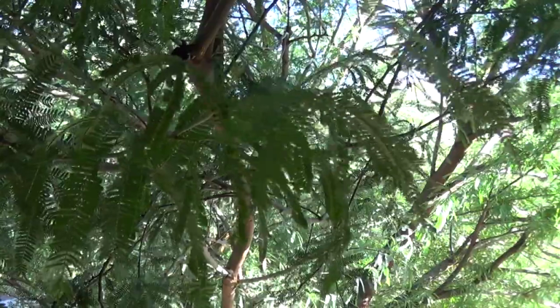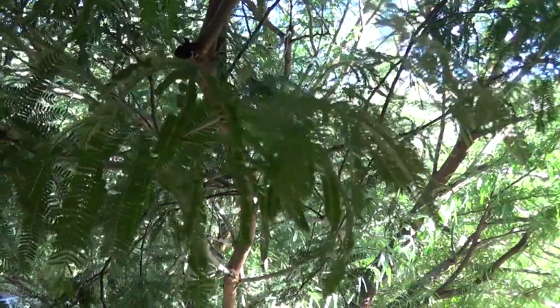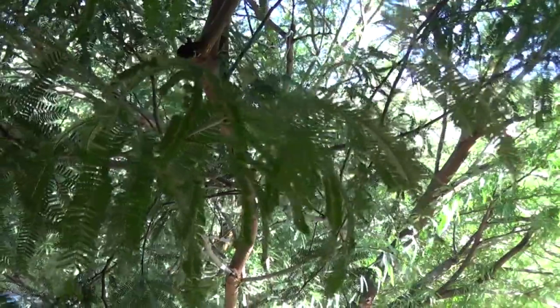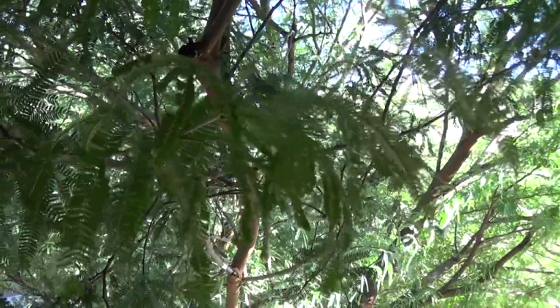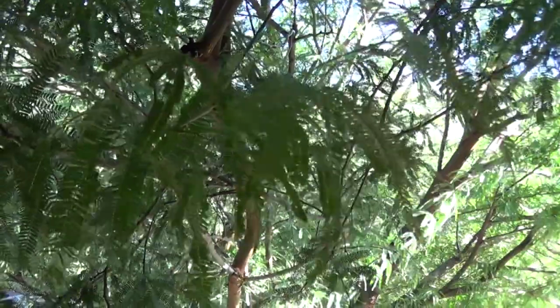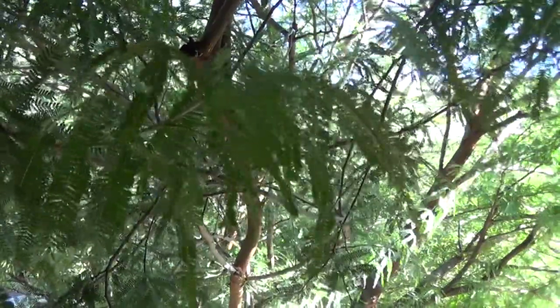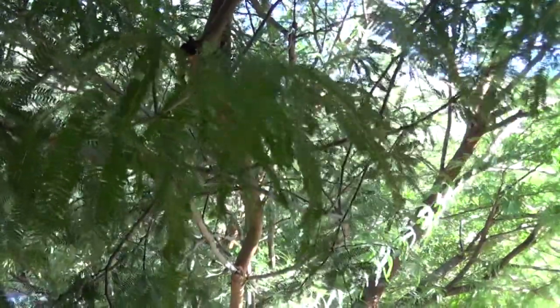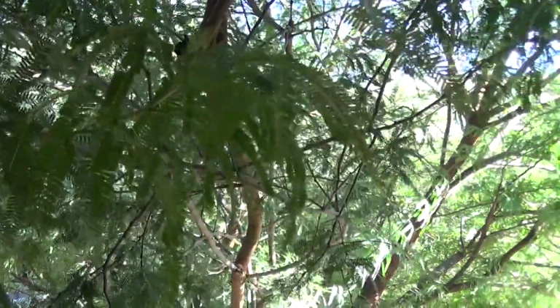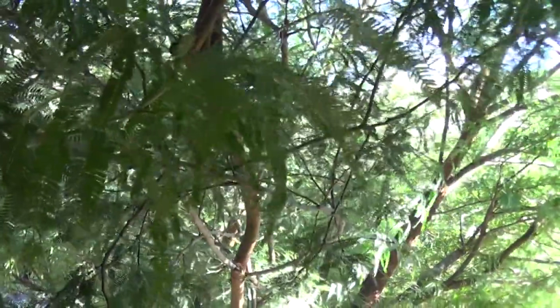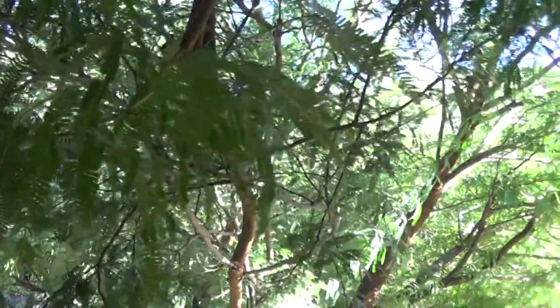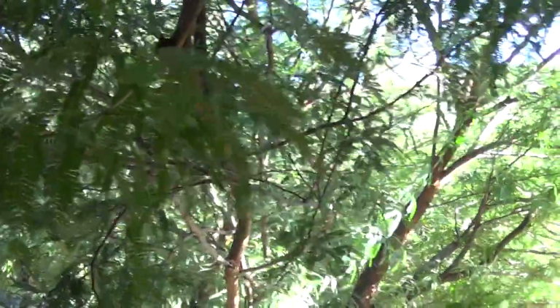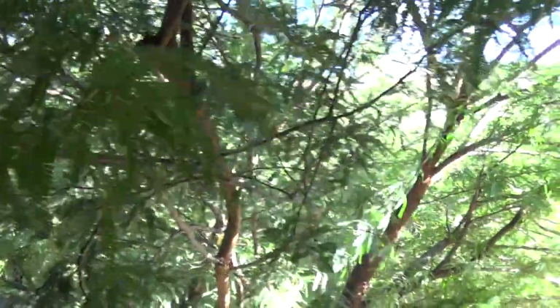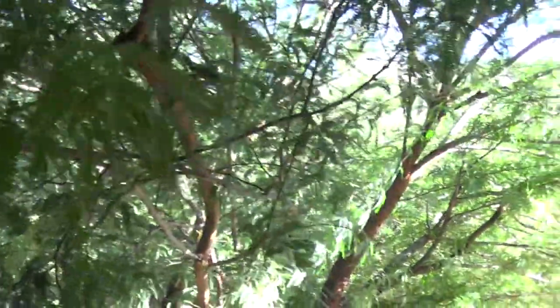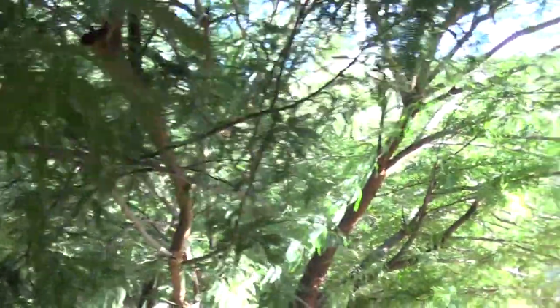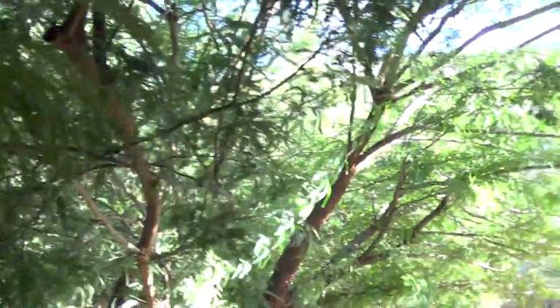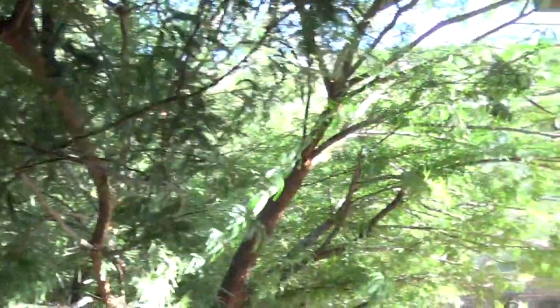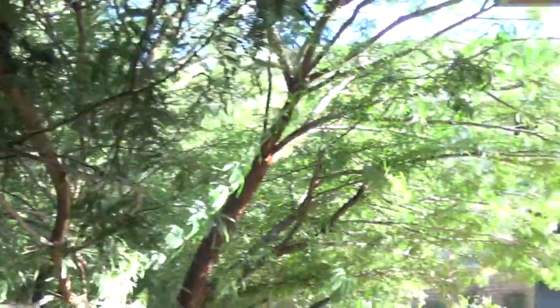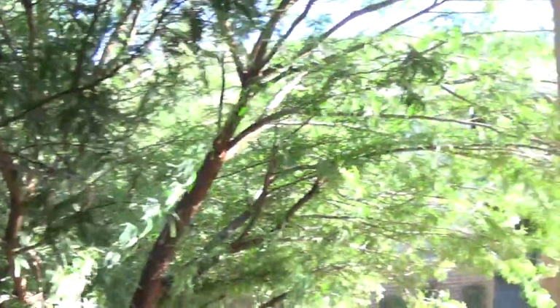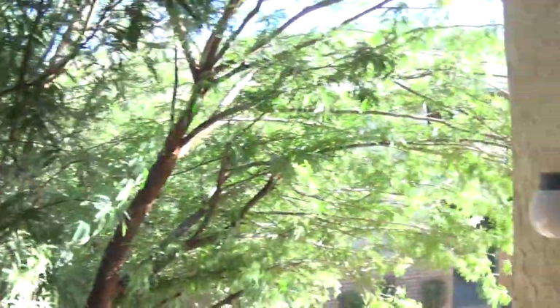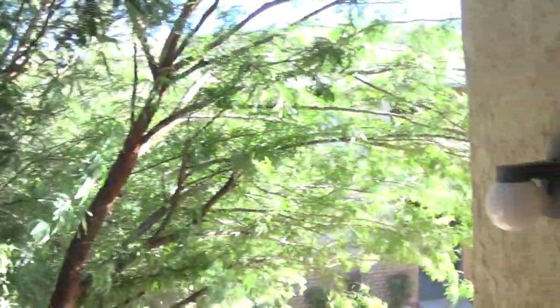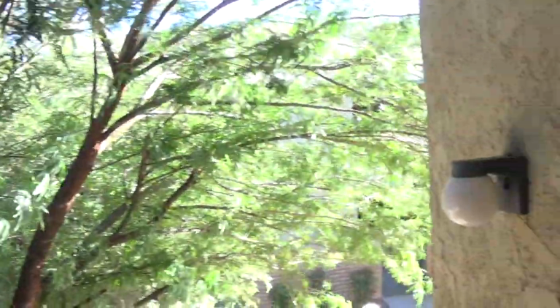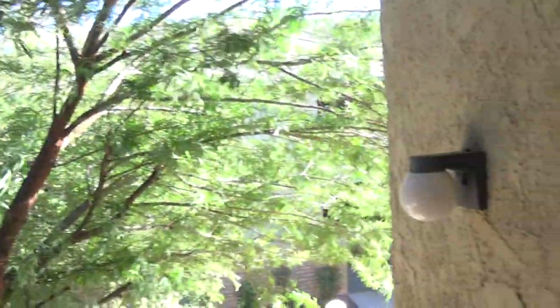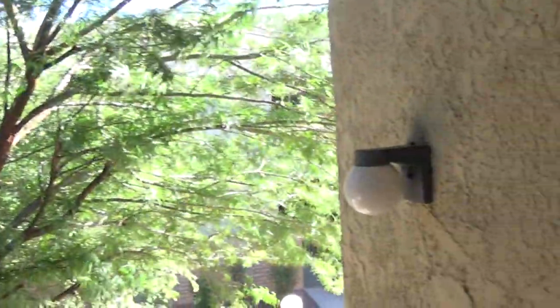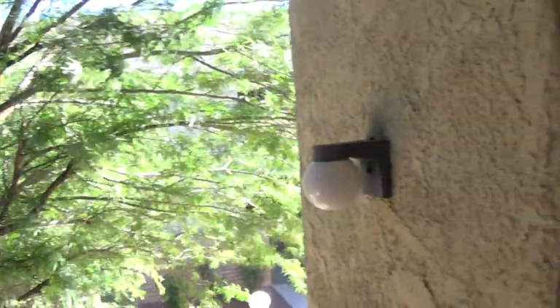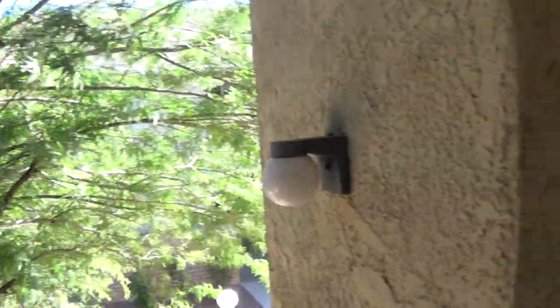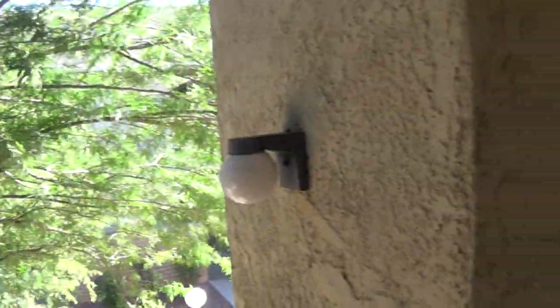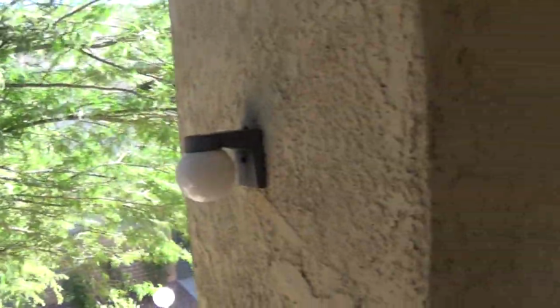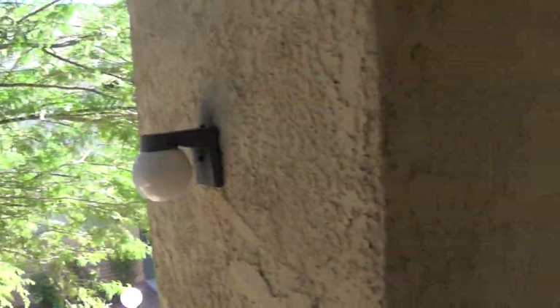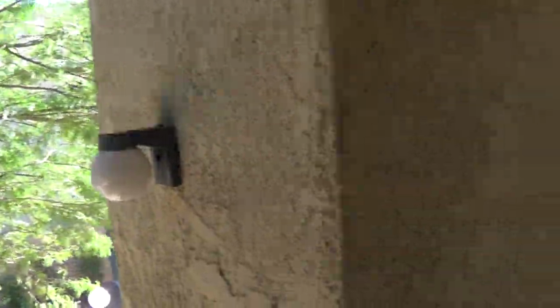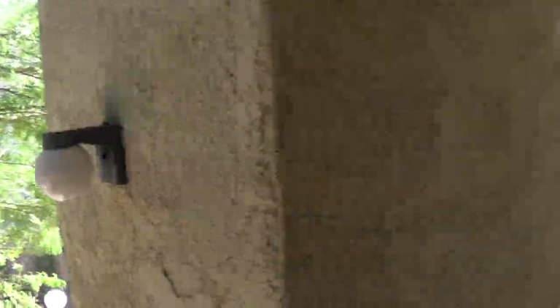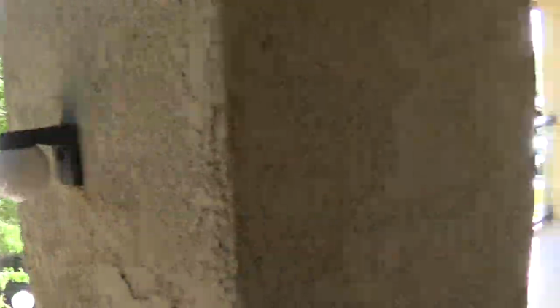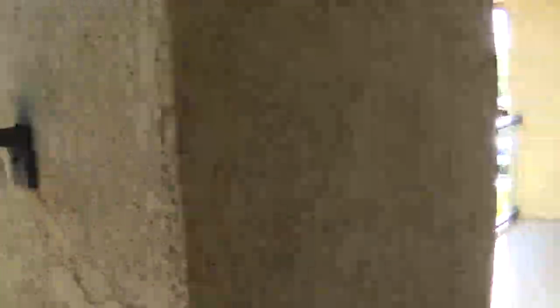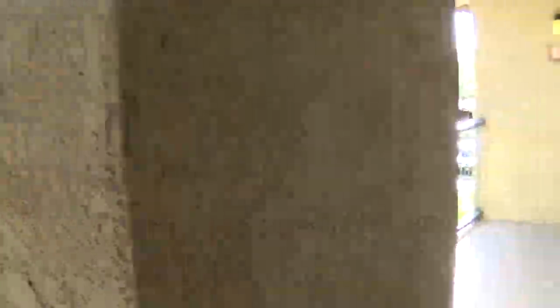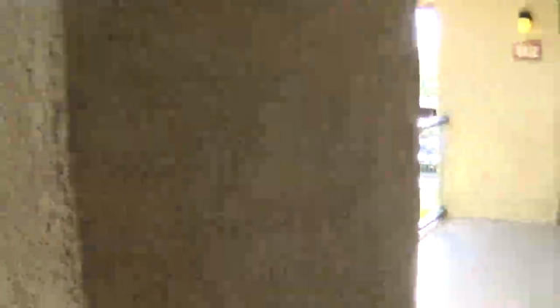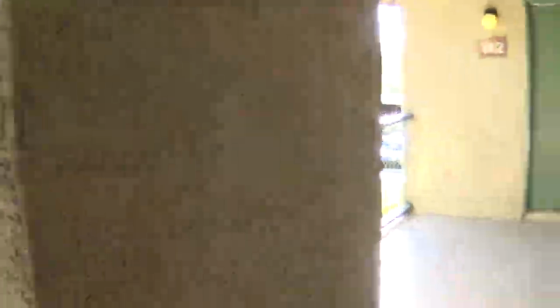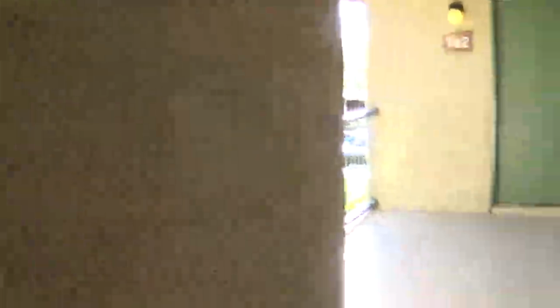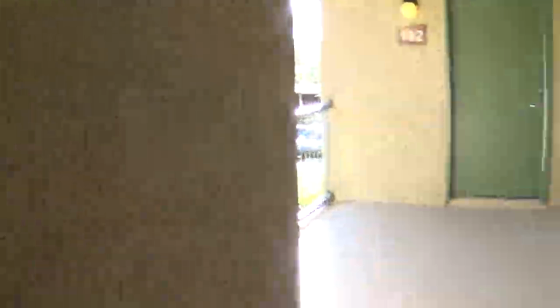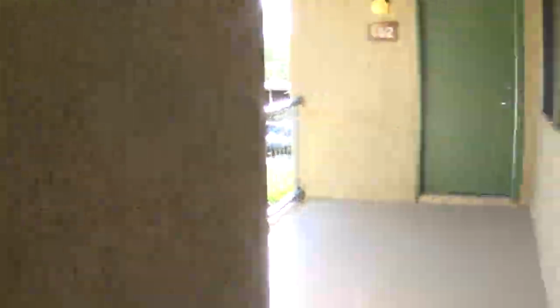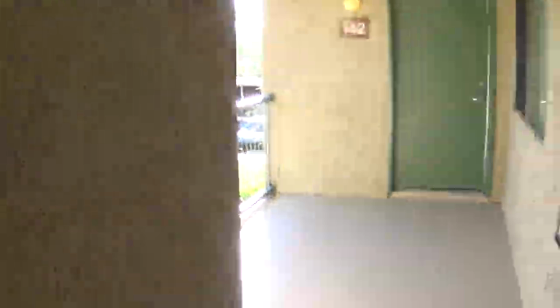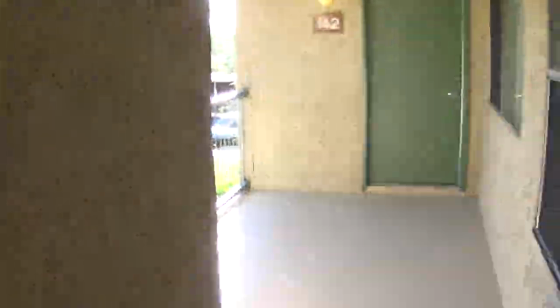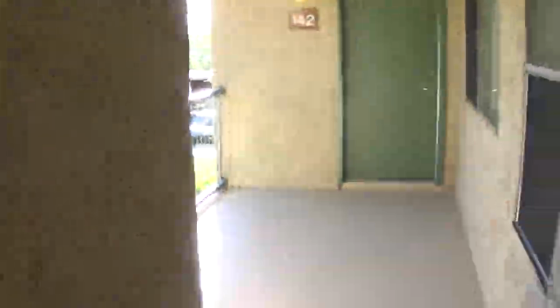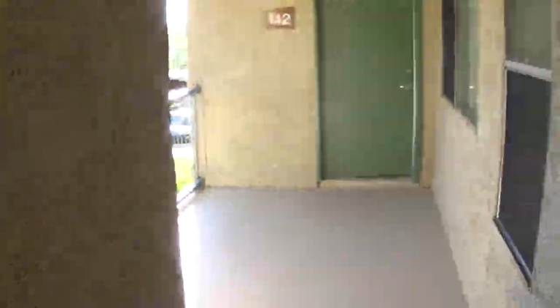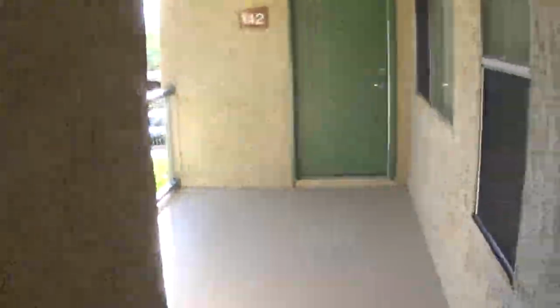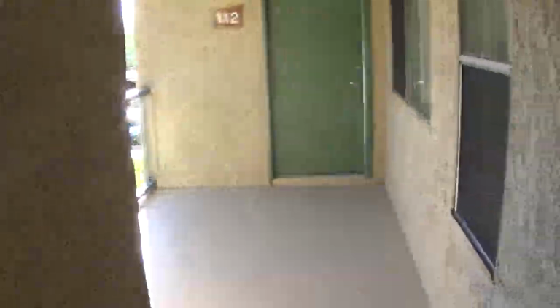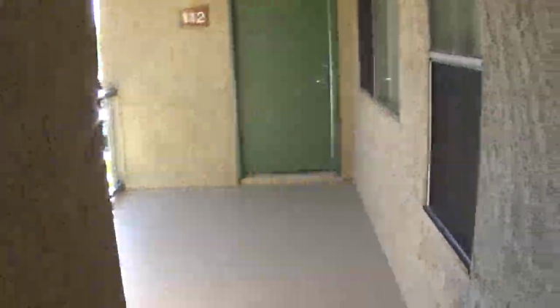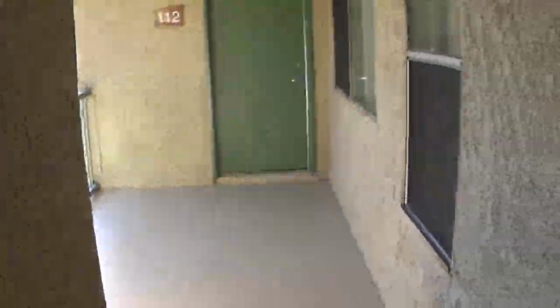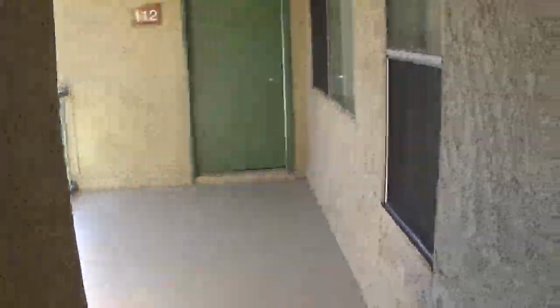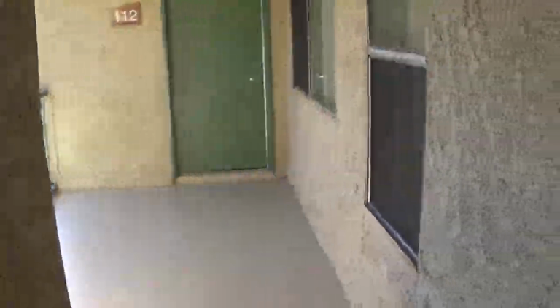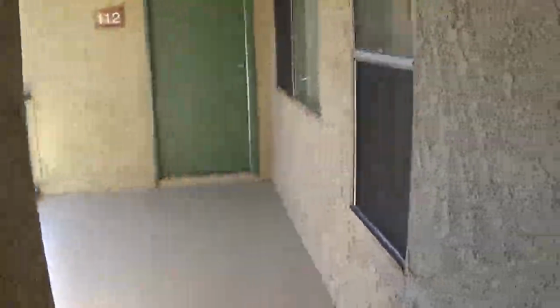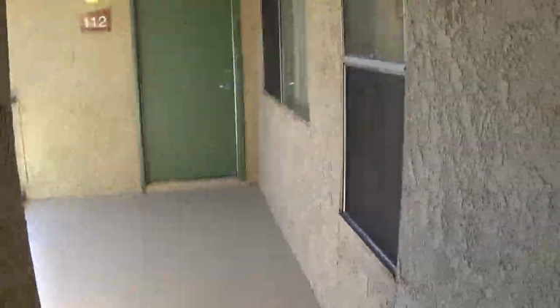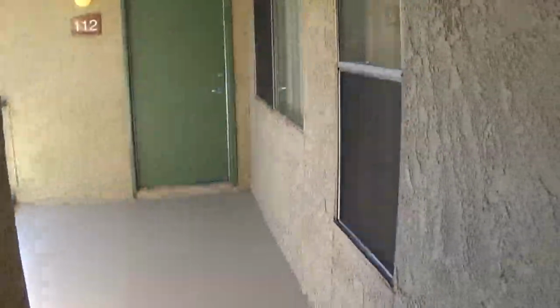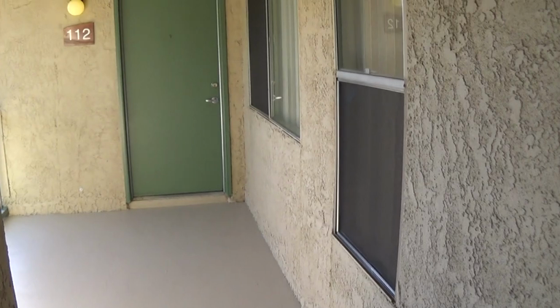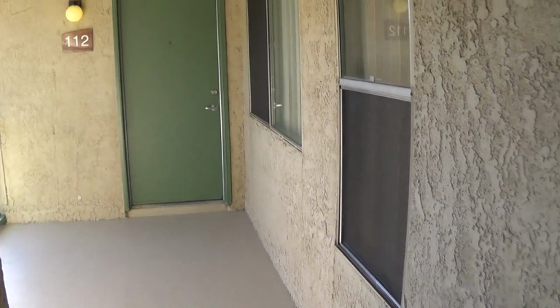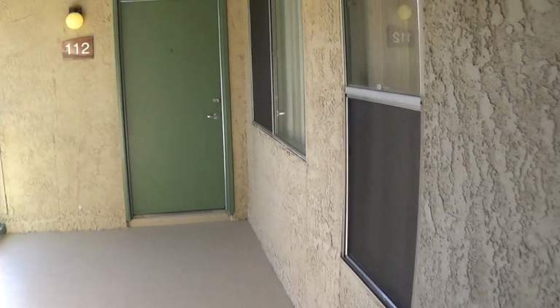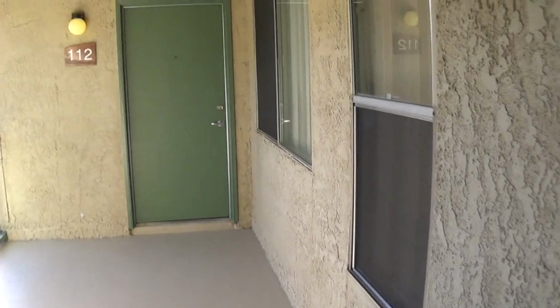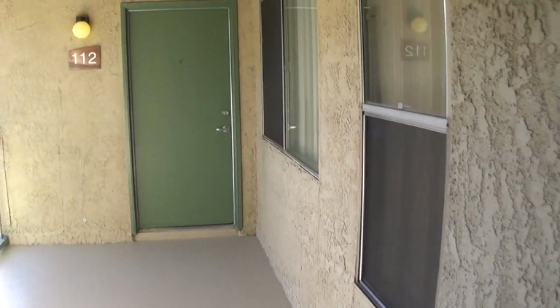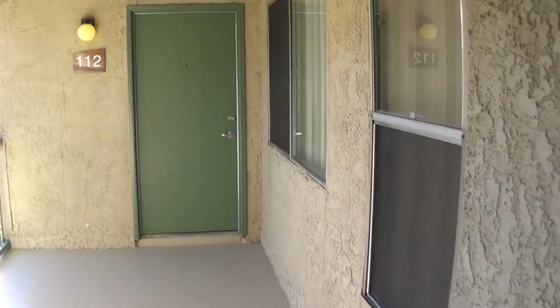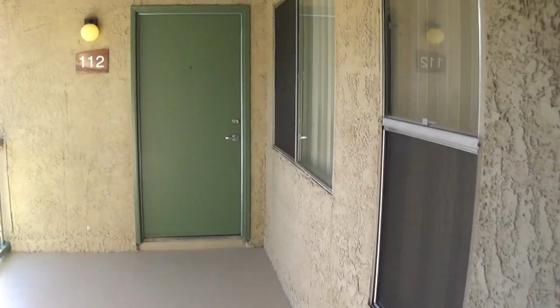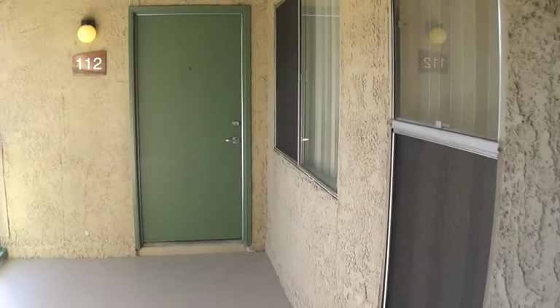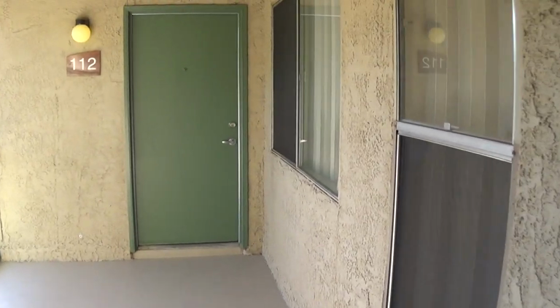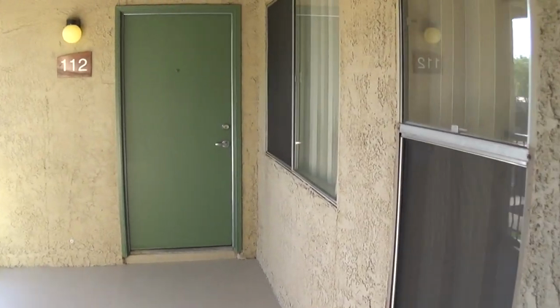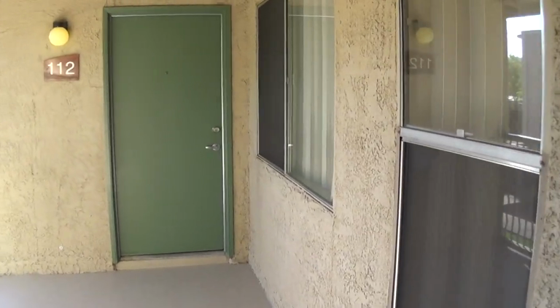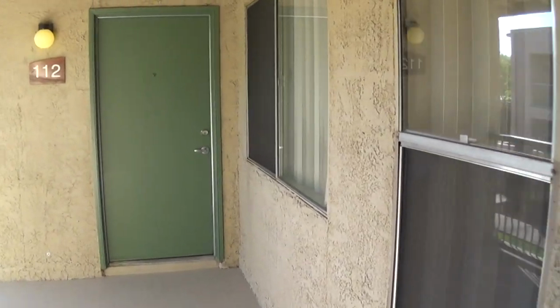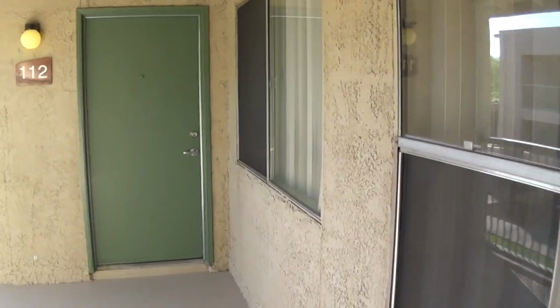Hi folks, John Heiserman again with North Star Management. This is a quick walkthrough of one of our one bedroom apartments here at Sand Pebble.